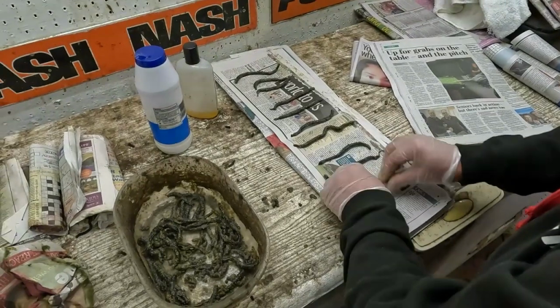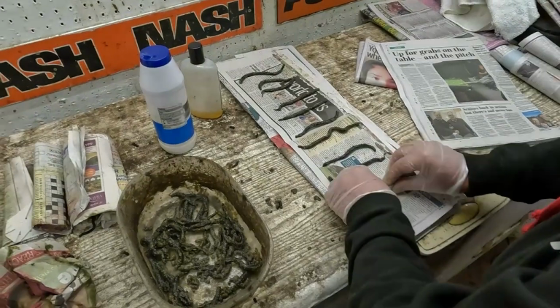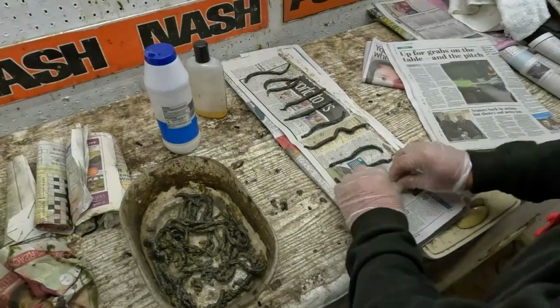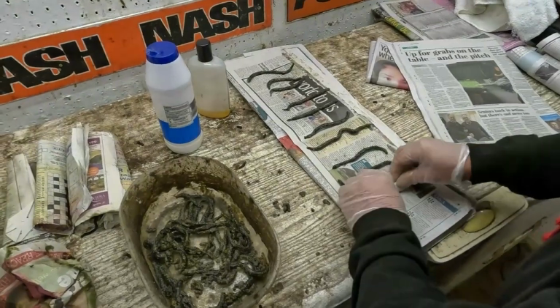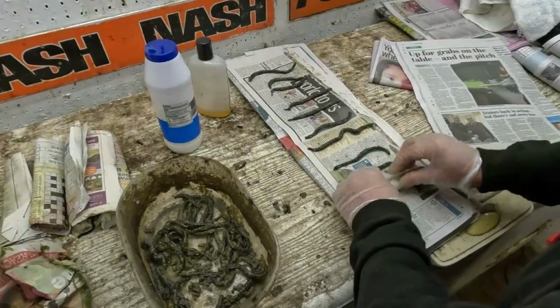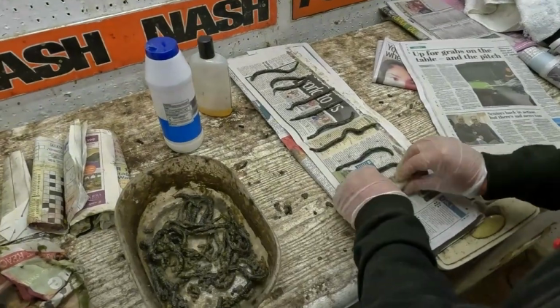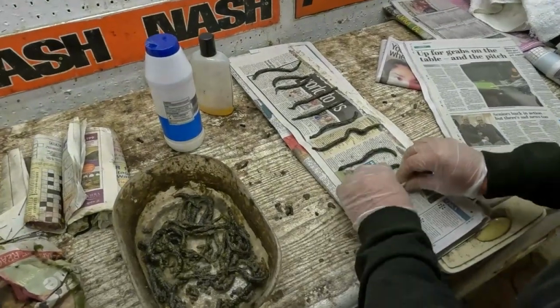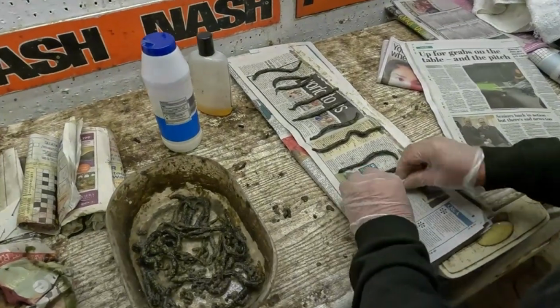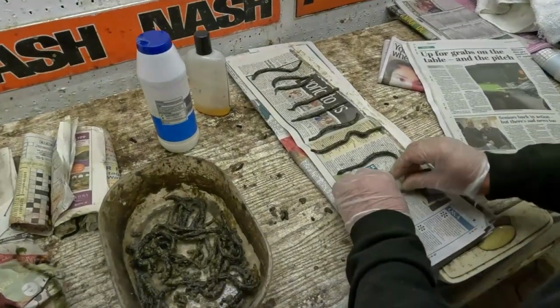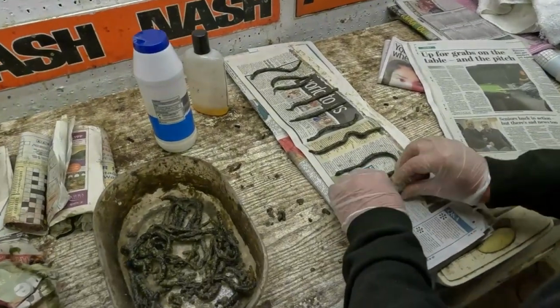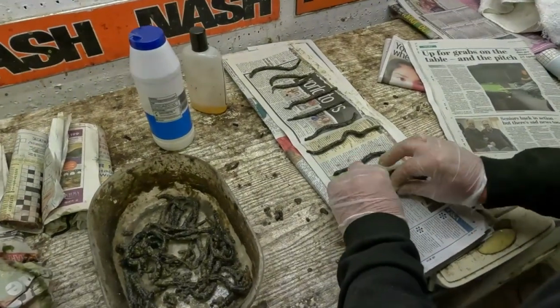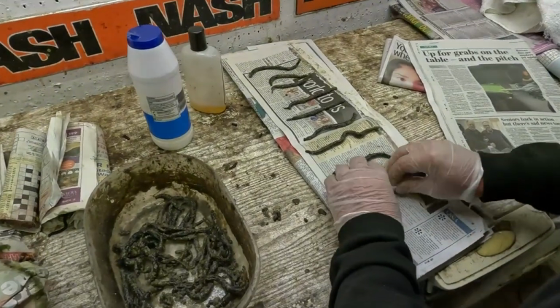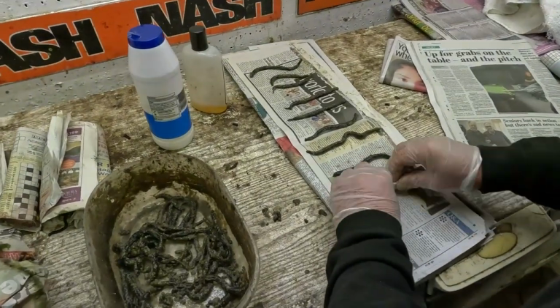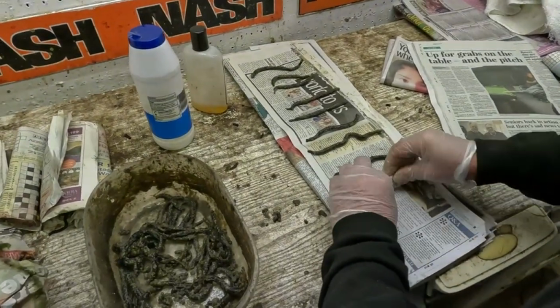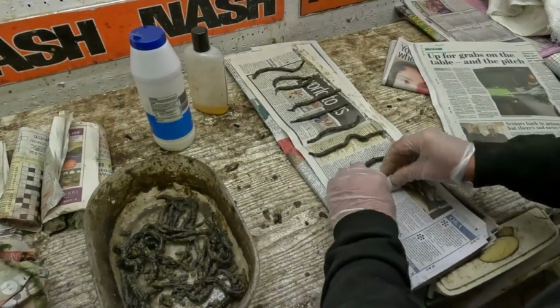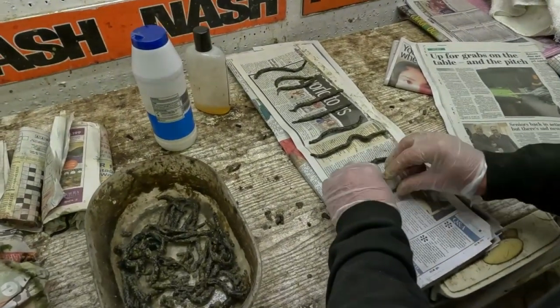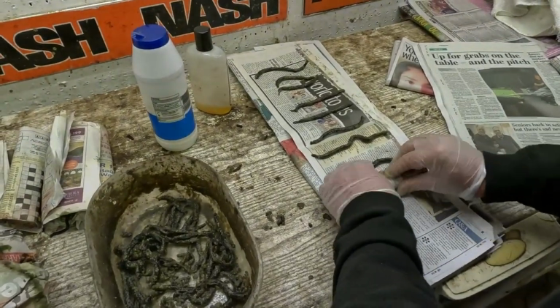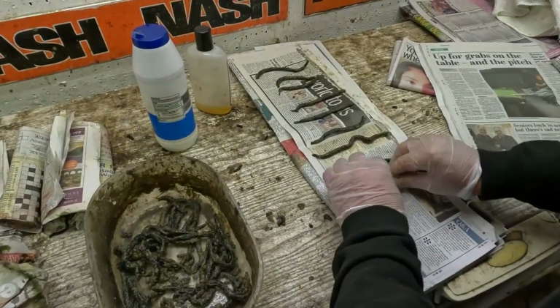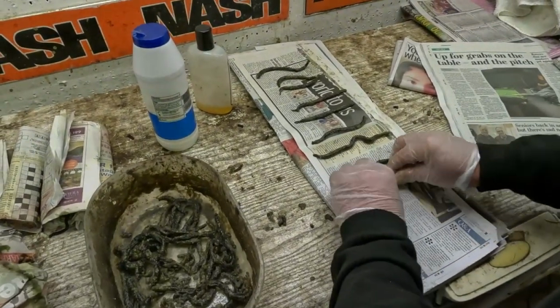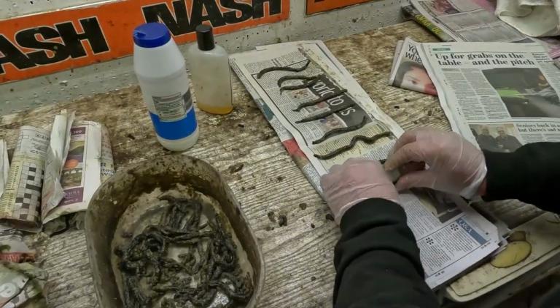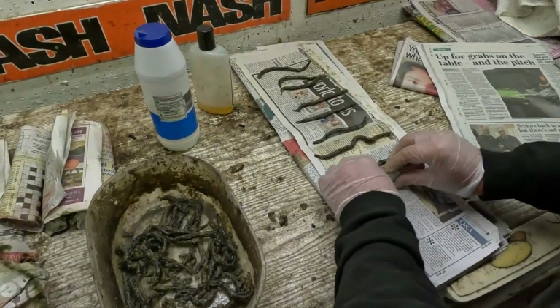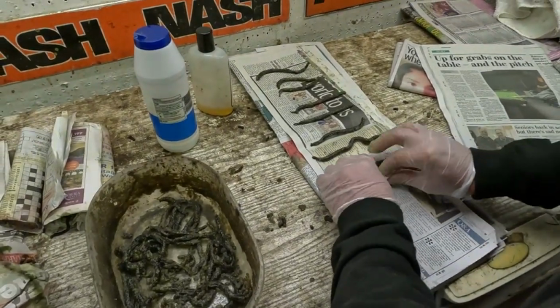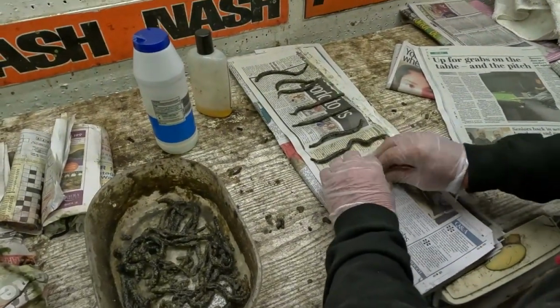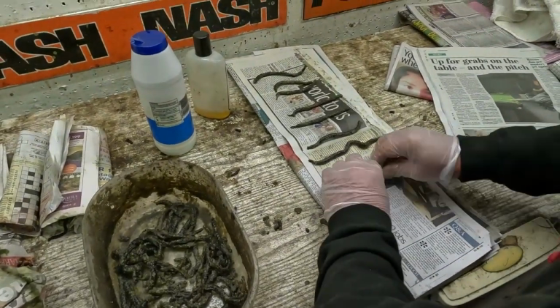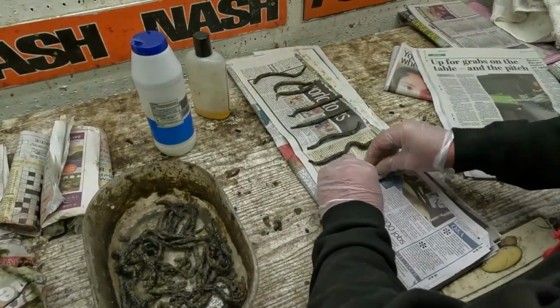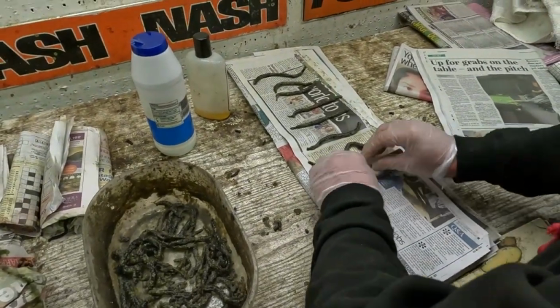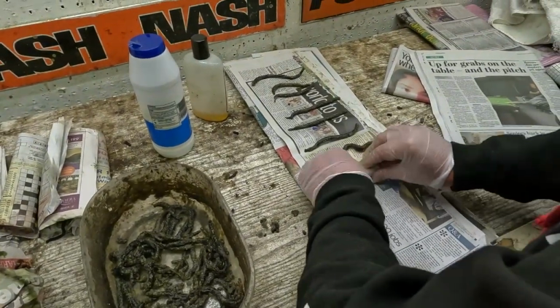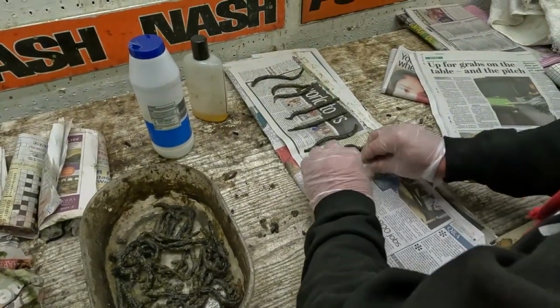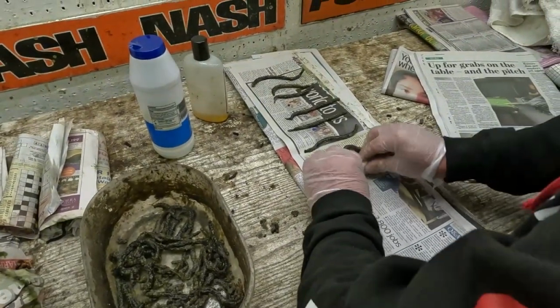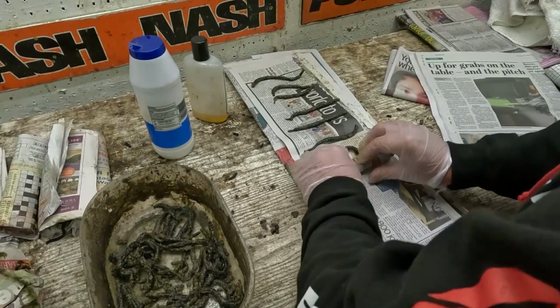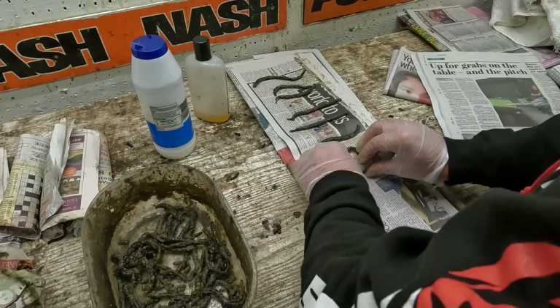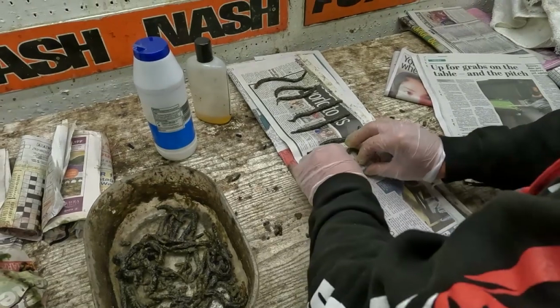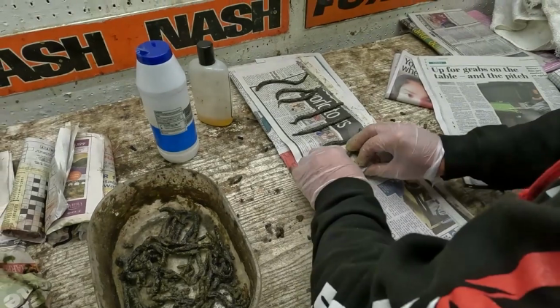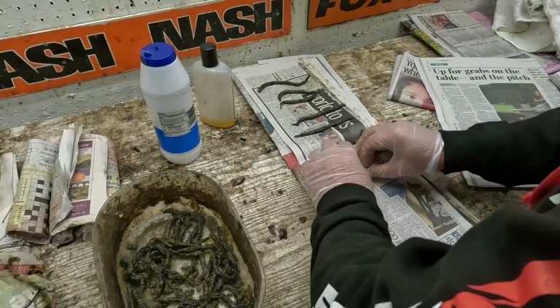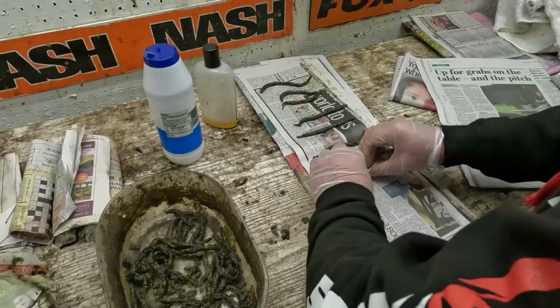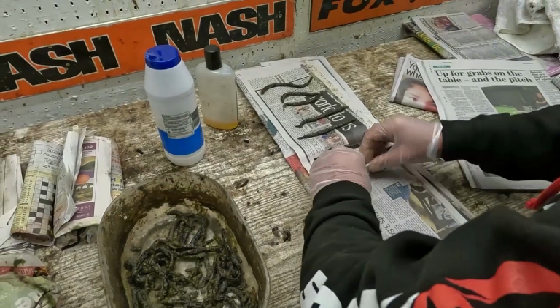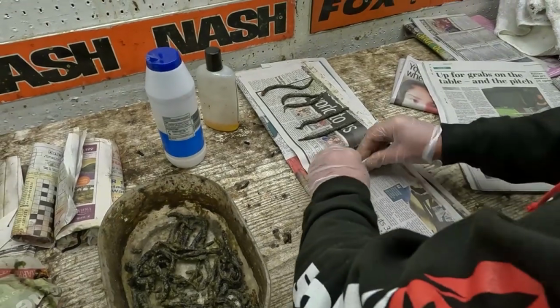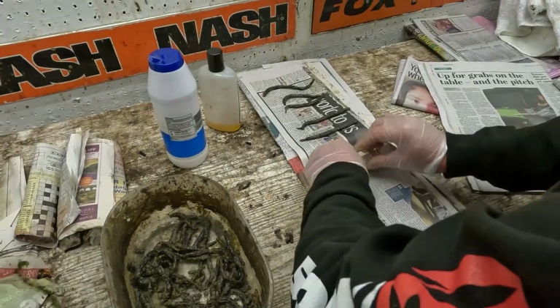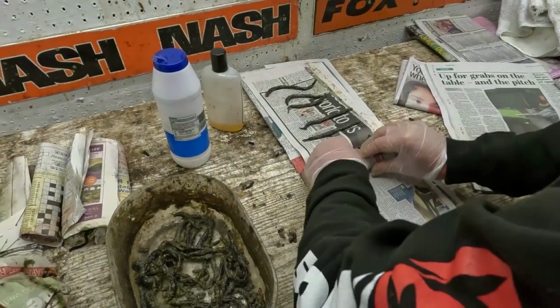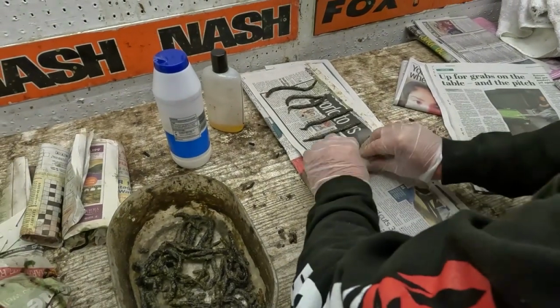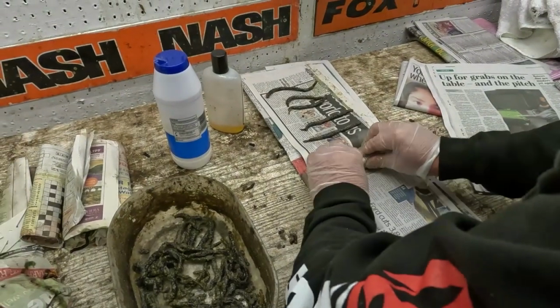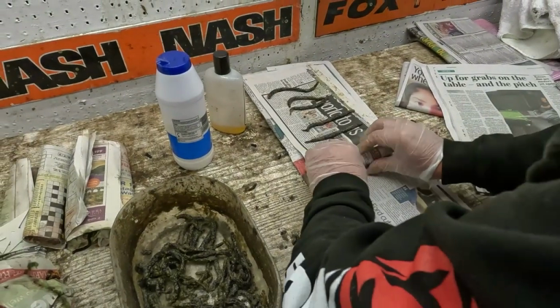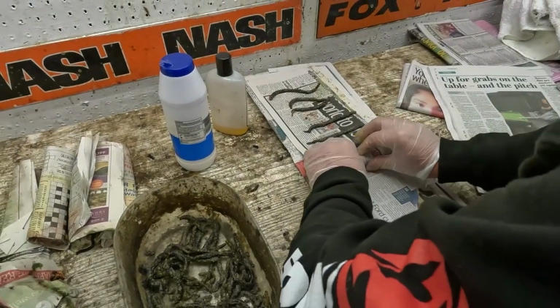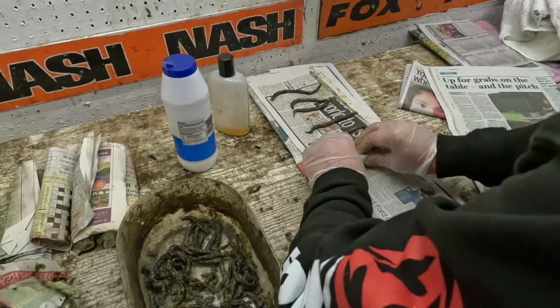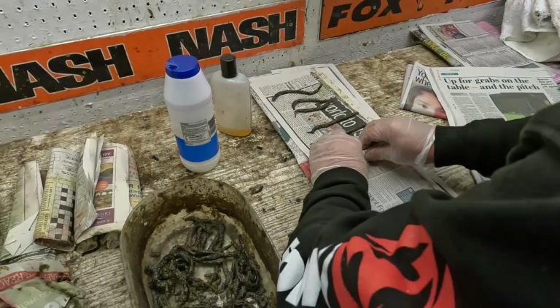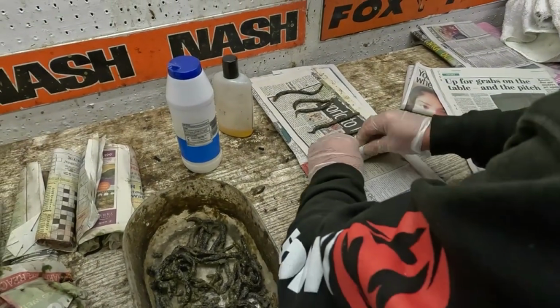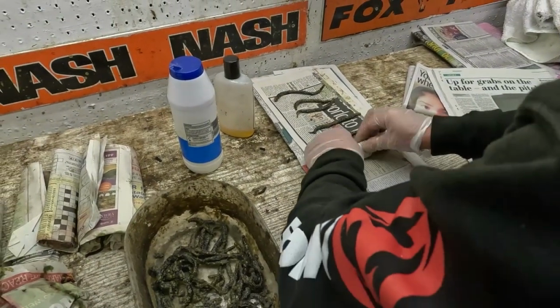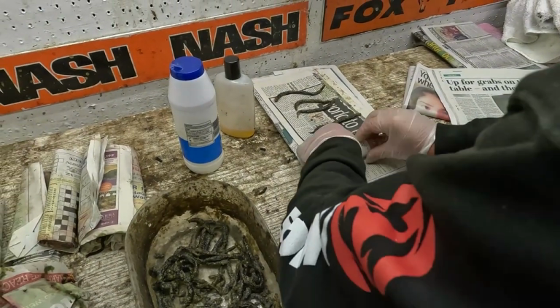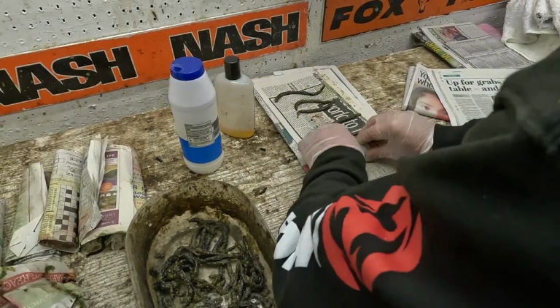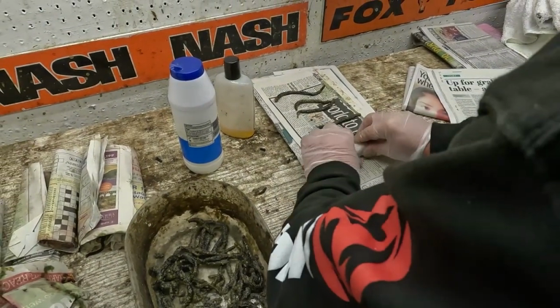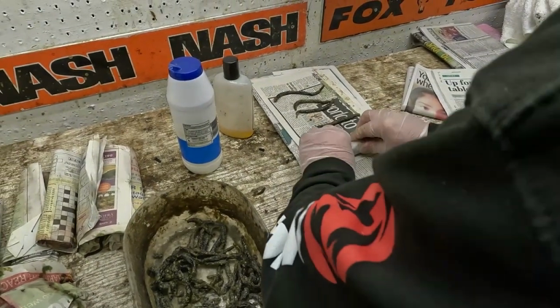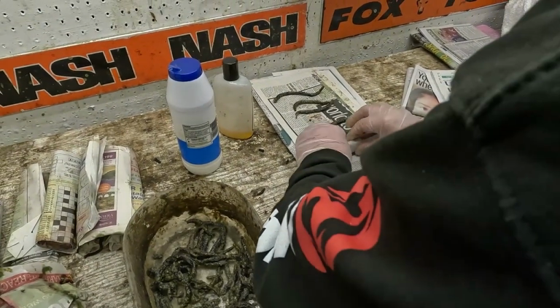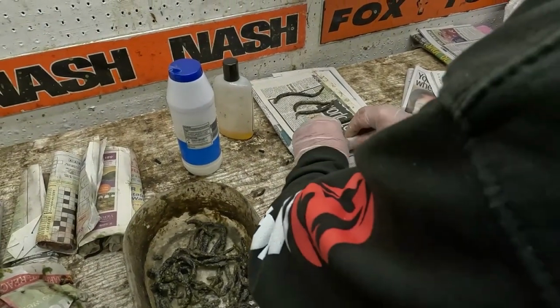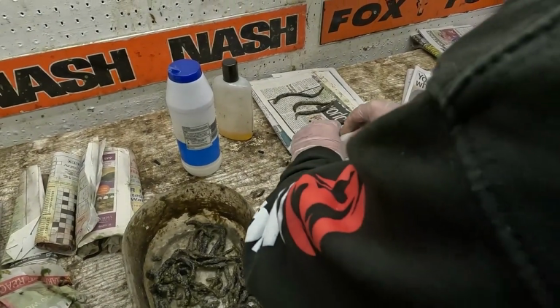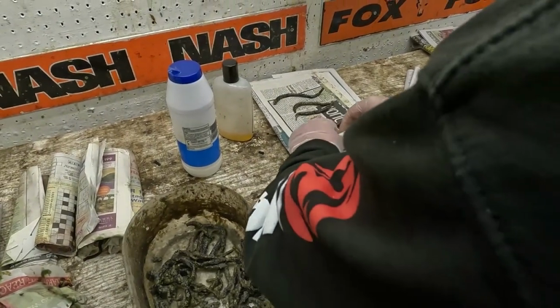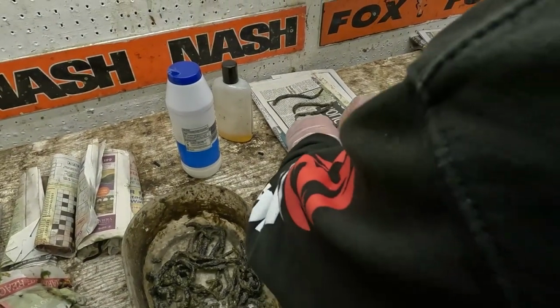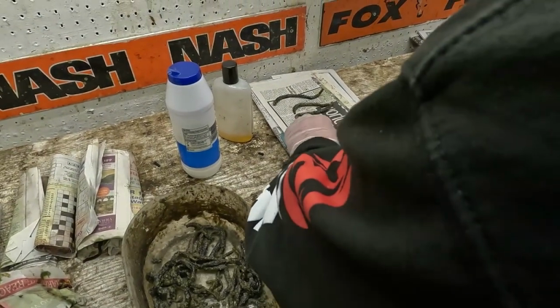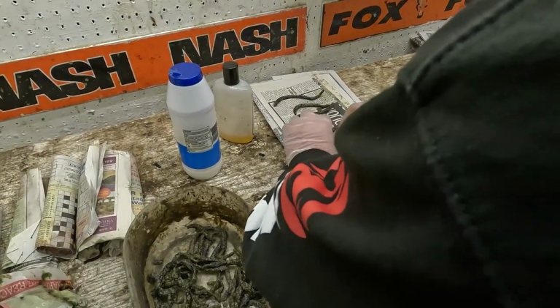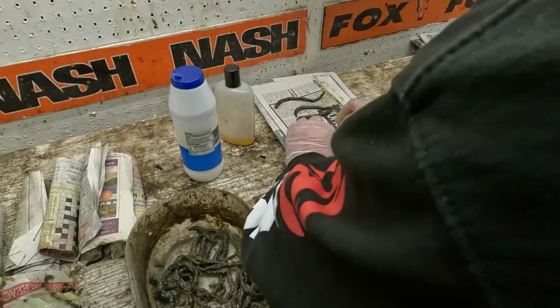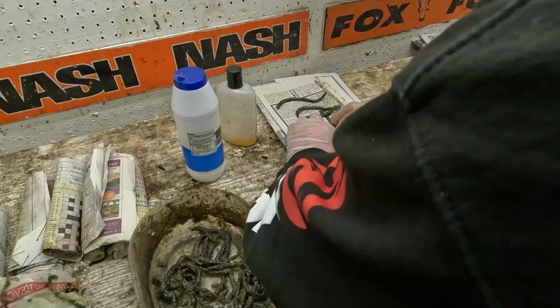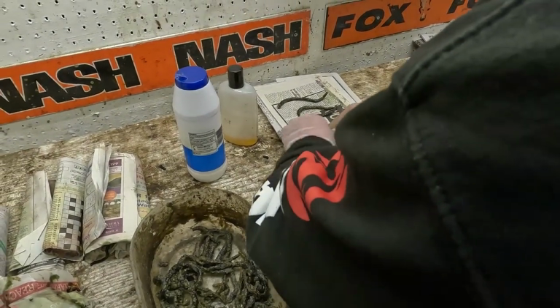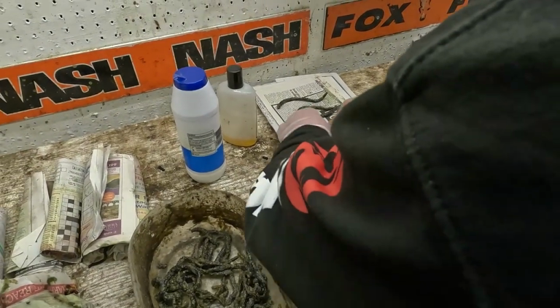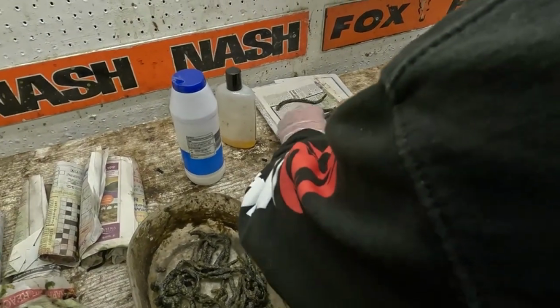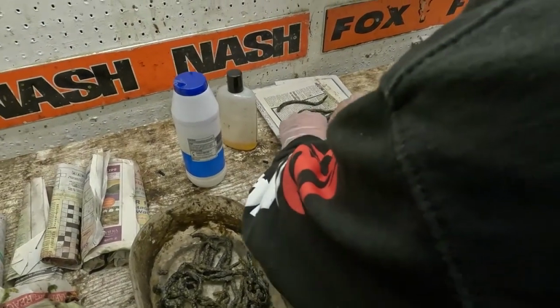You can see that these worms are still alive. Although they've been stripped out and everything, they've still got muscle memory.